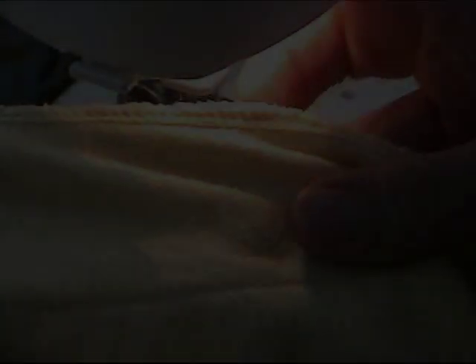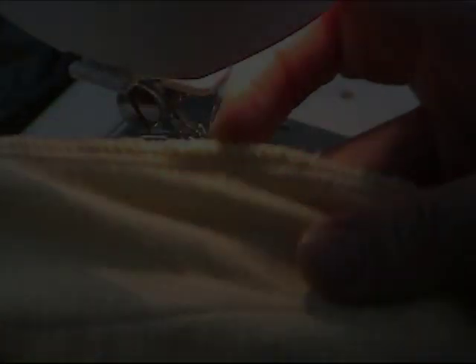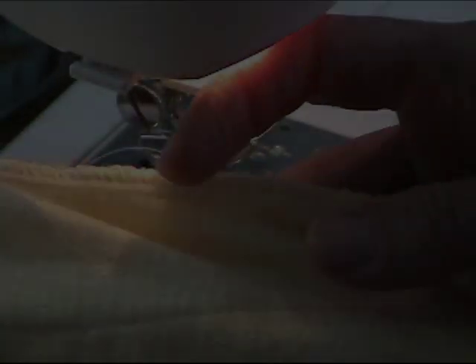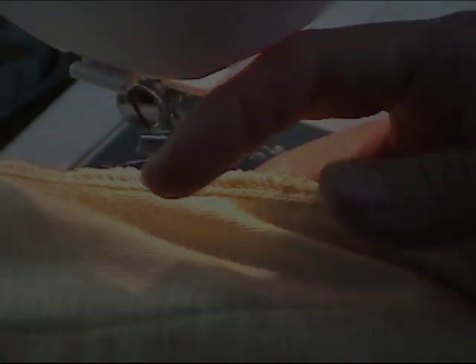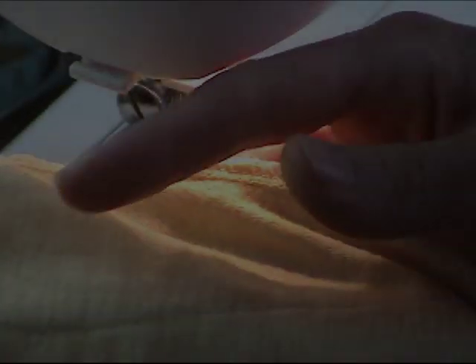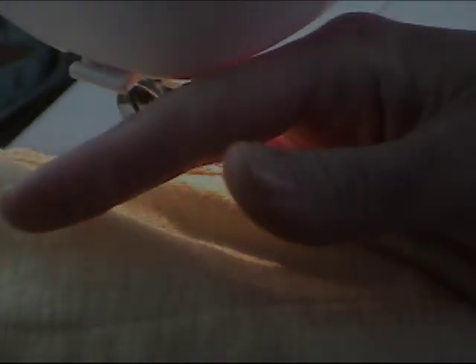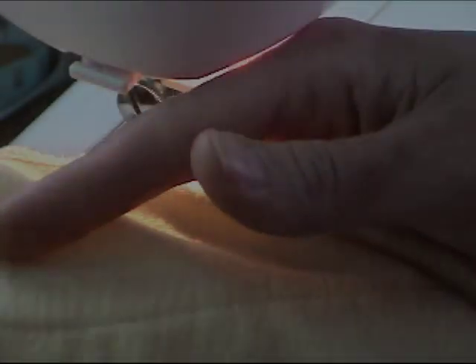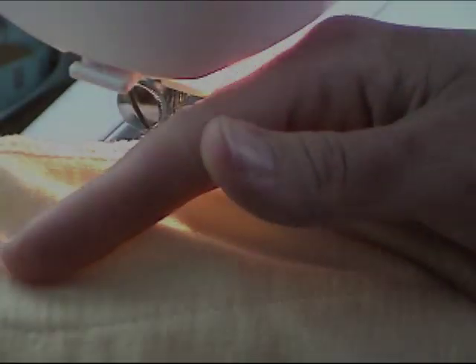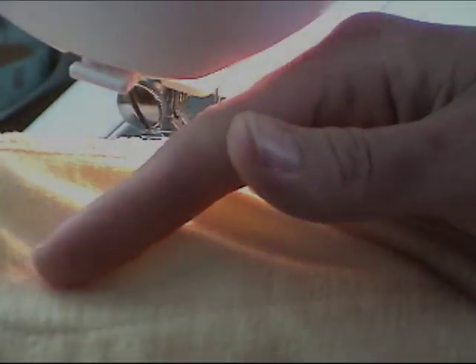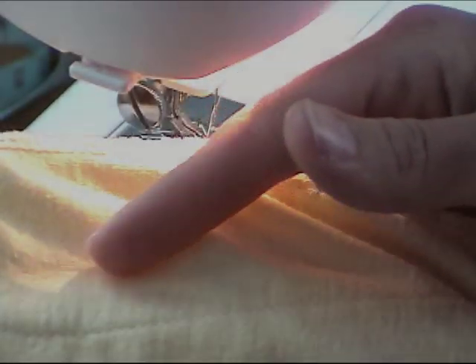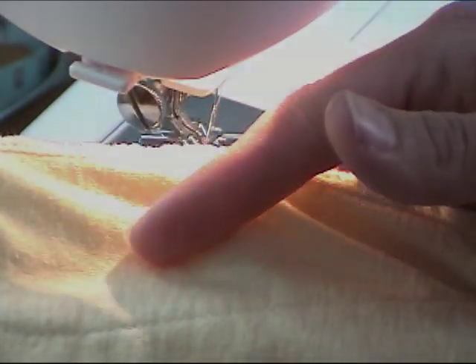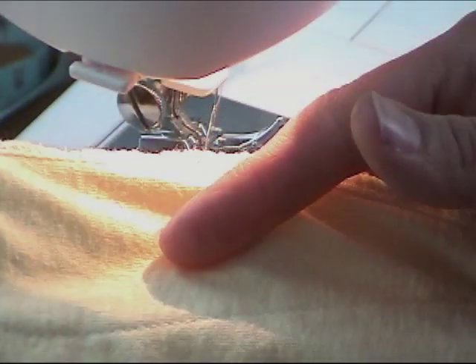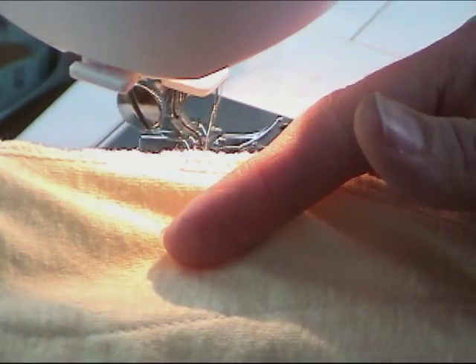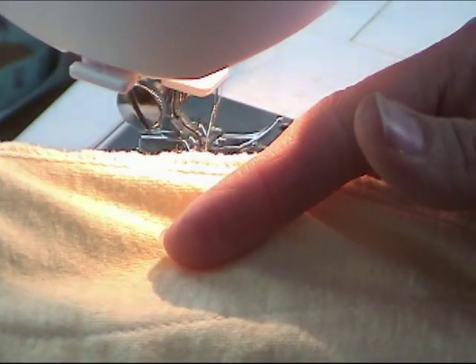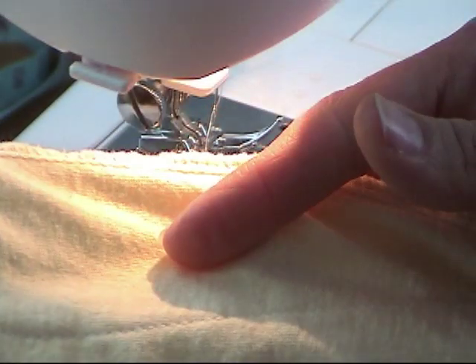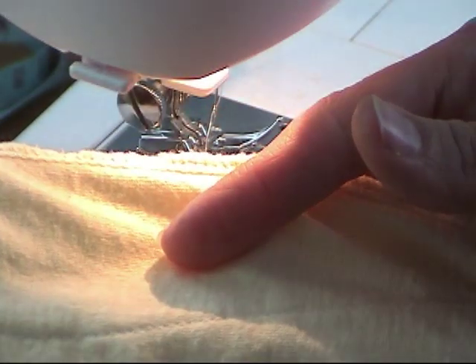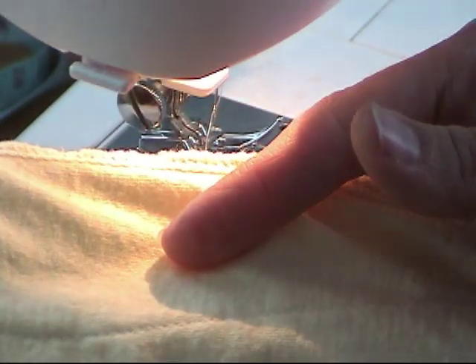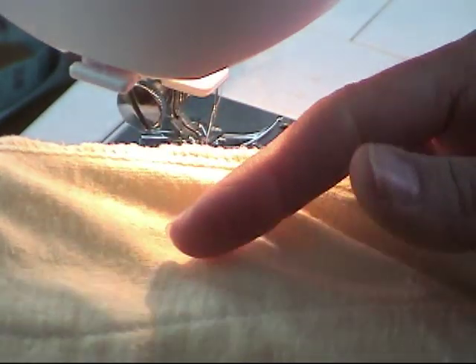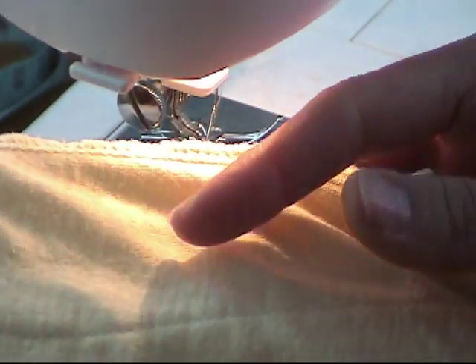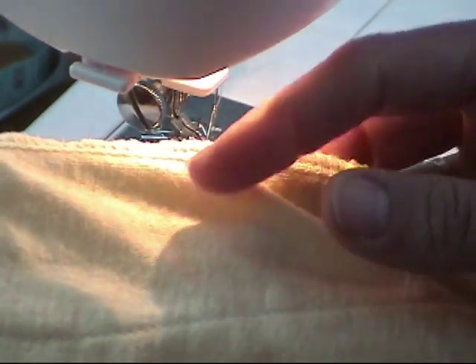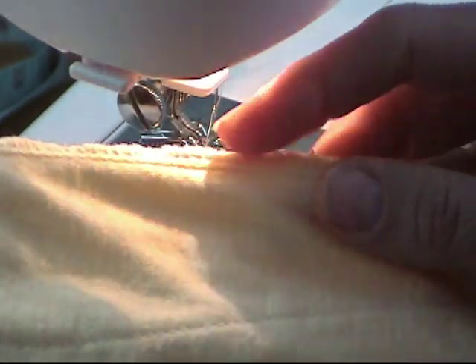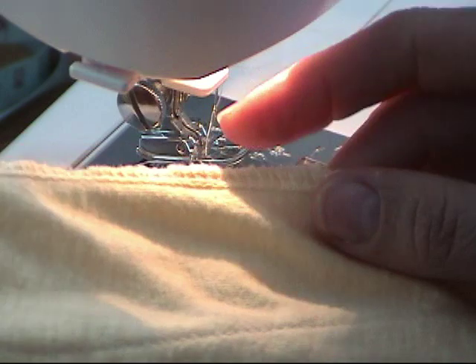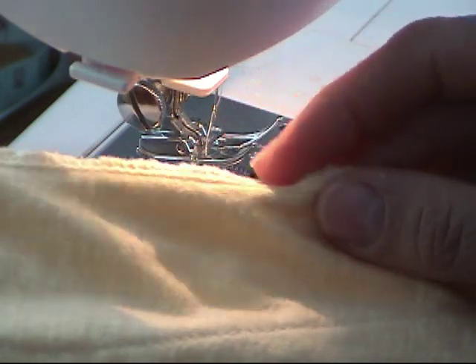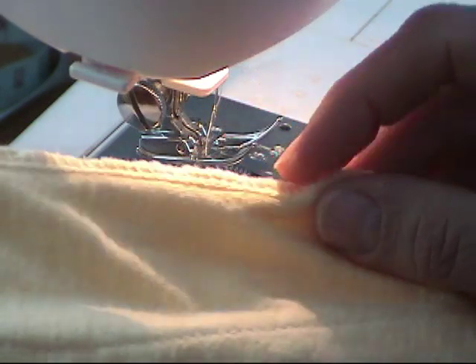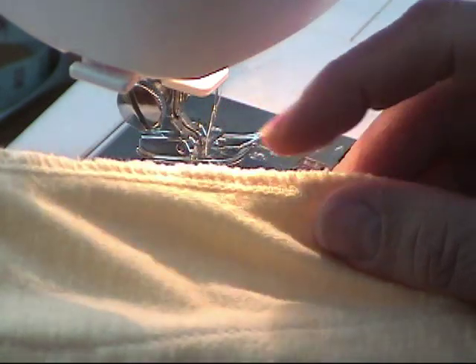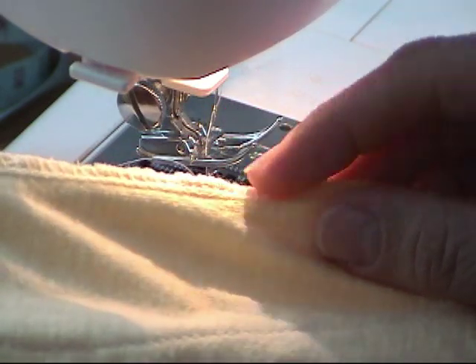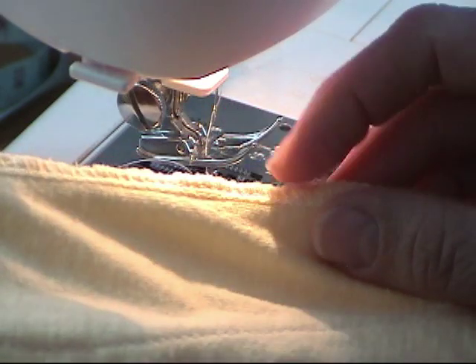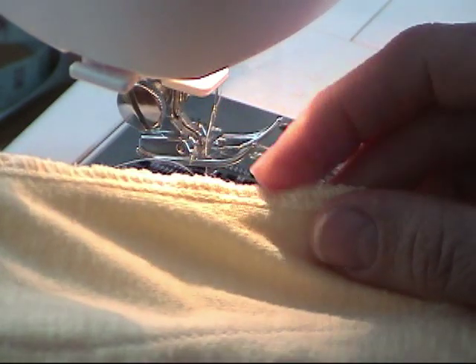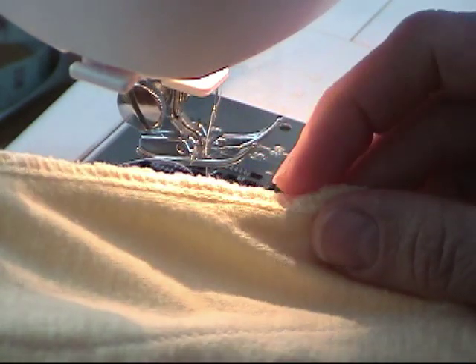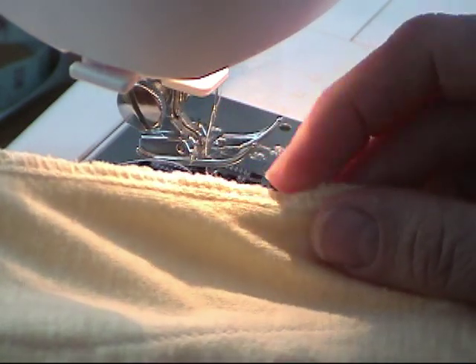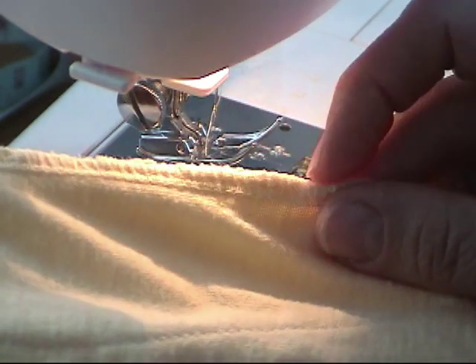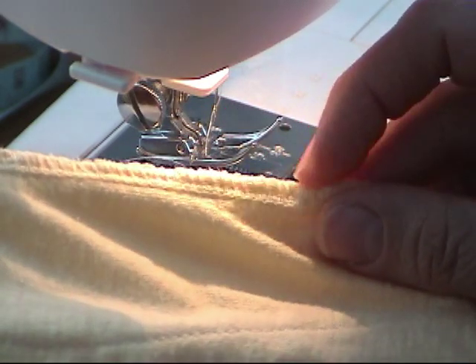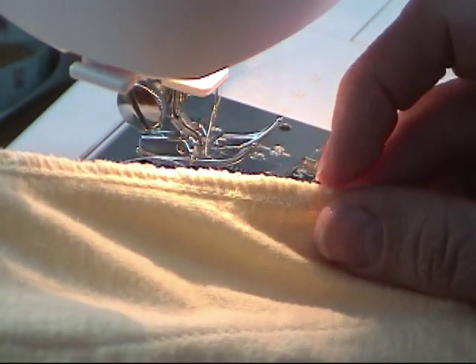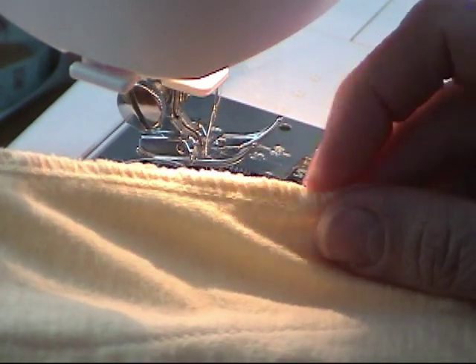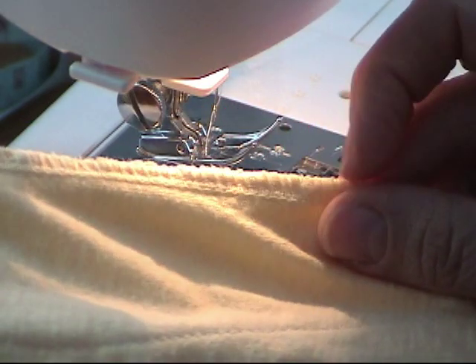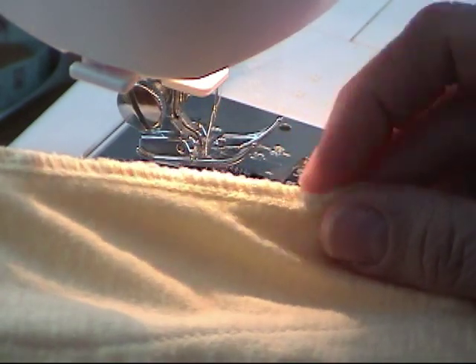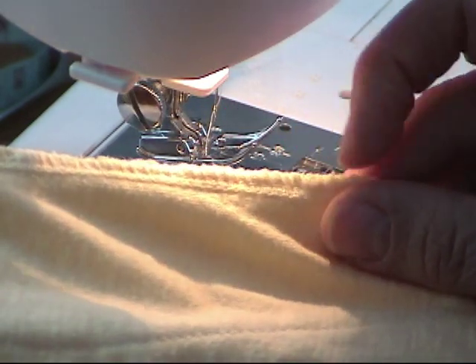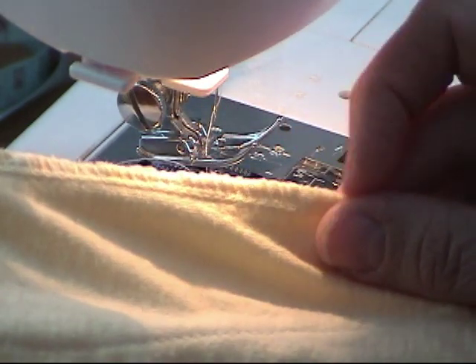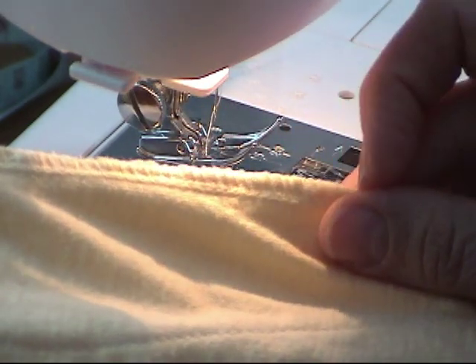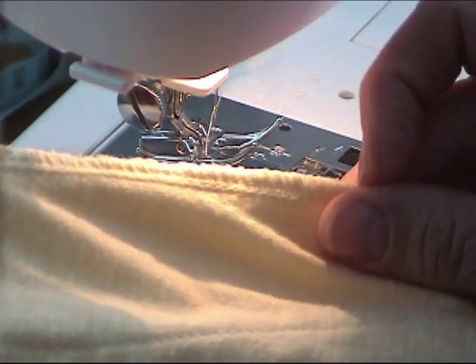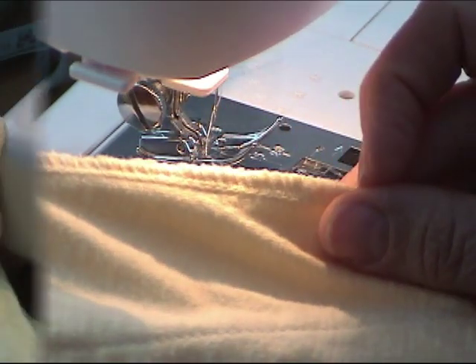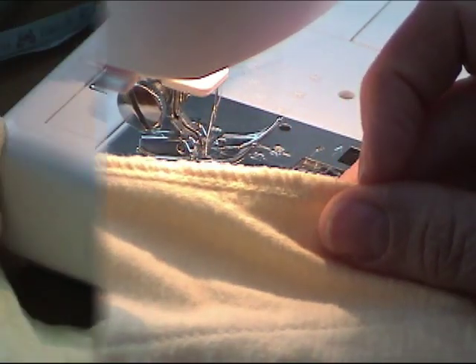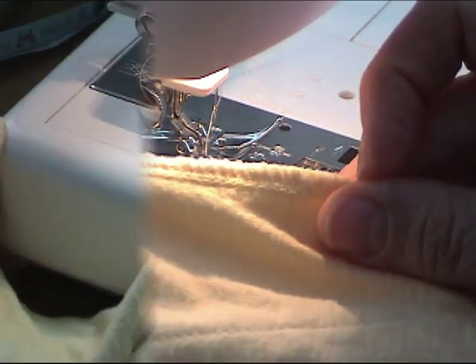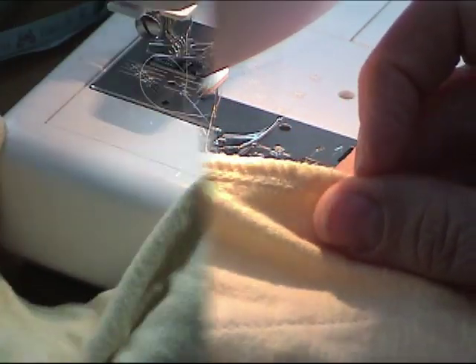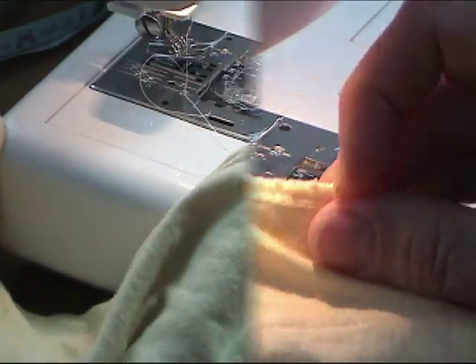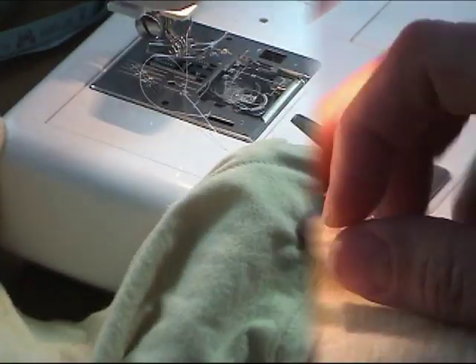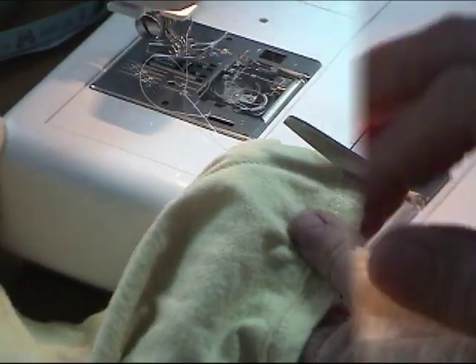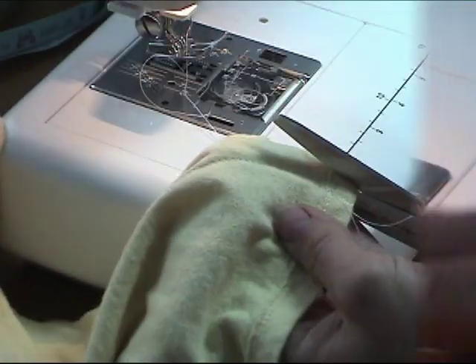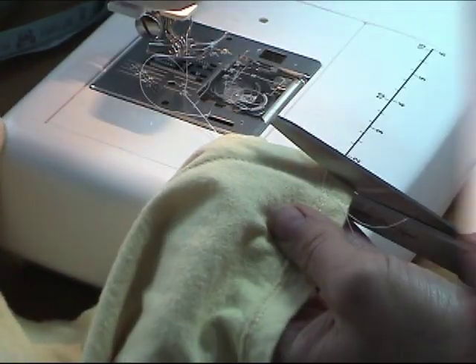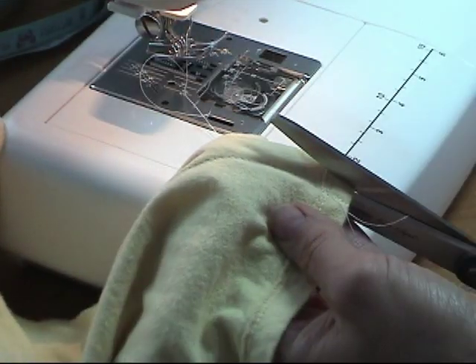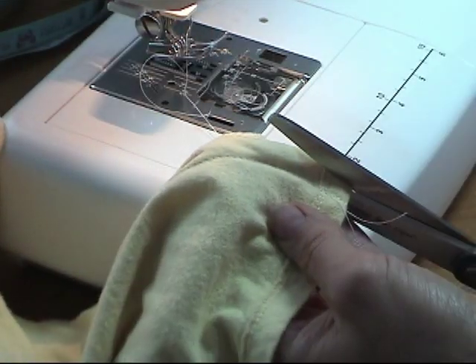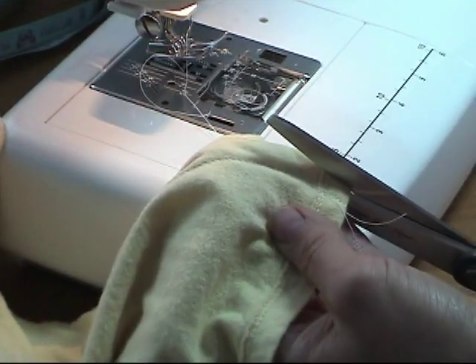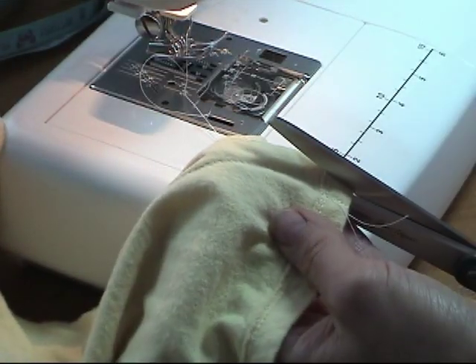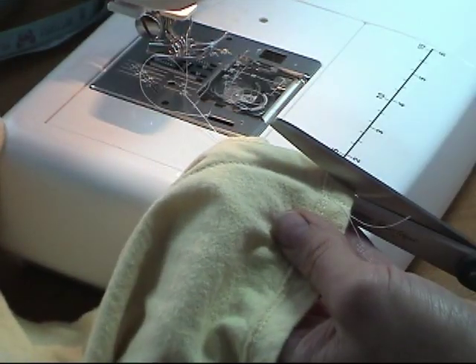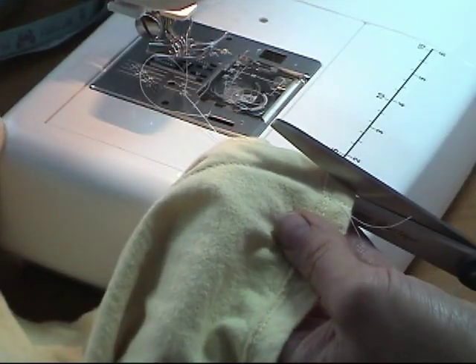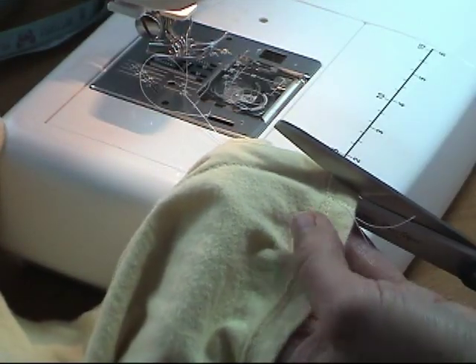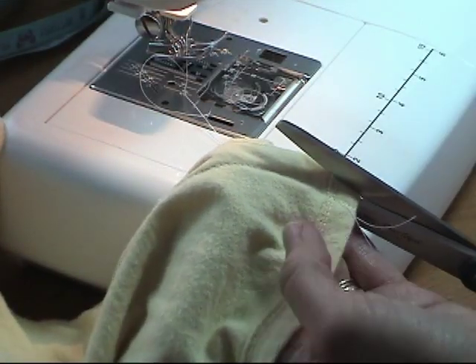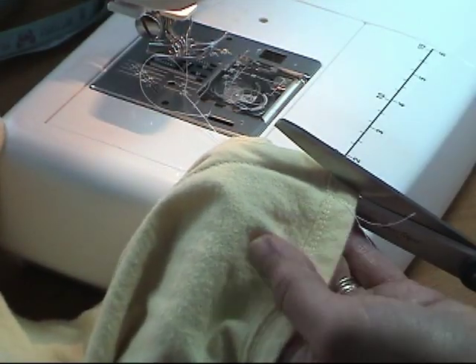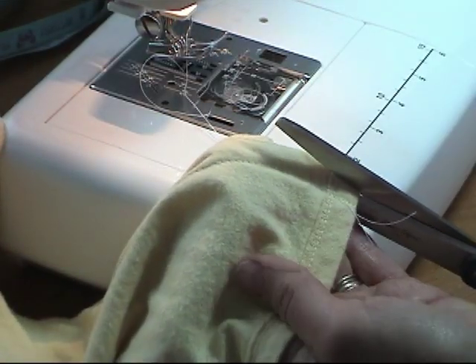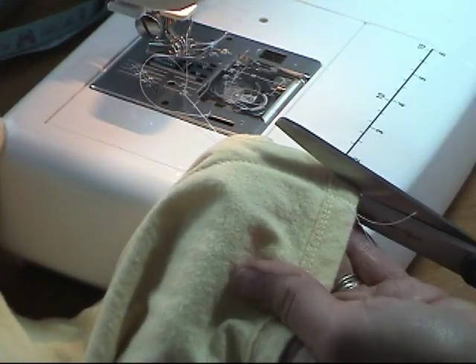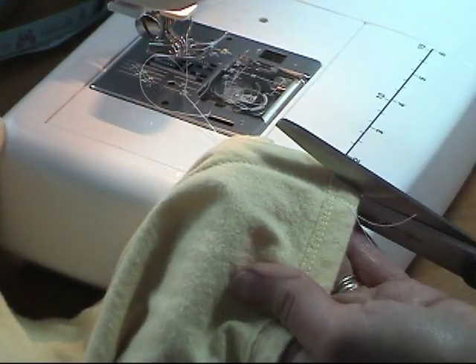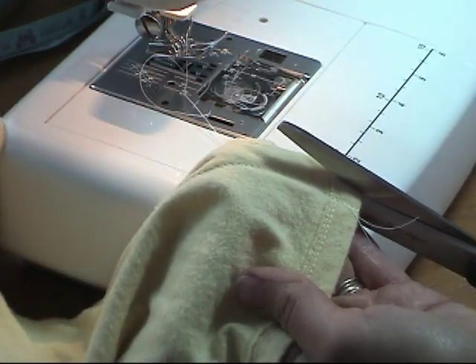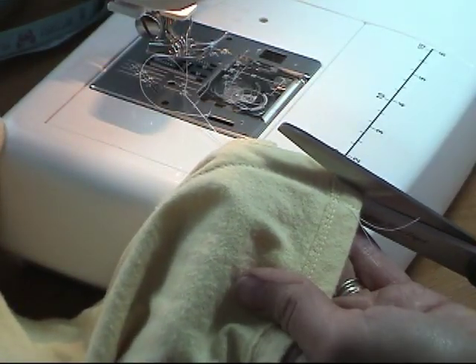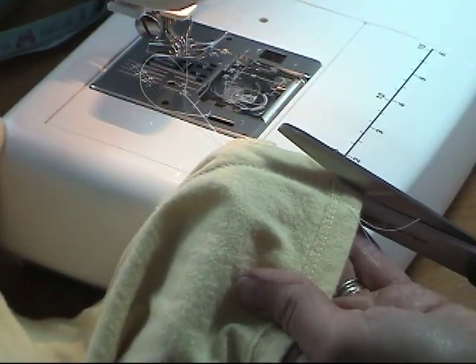Now I'm going to trim the fabric so that I can put a nice edge like the one that's originally on it. I'm going to cut about a quarter-inch seam.